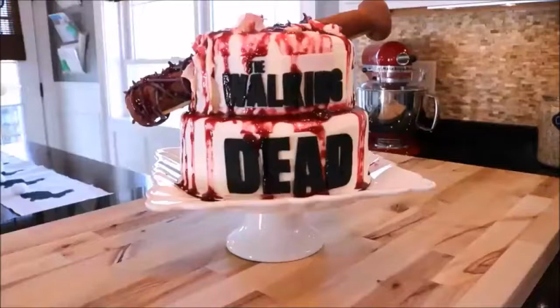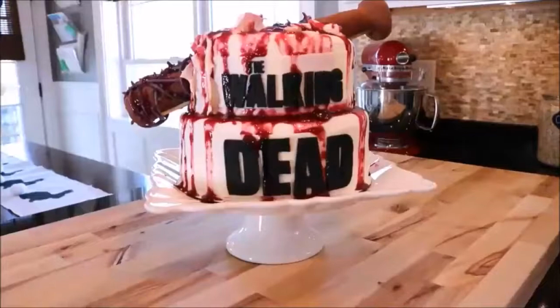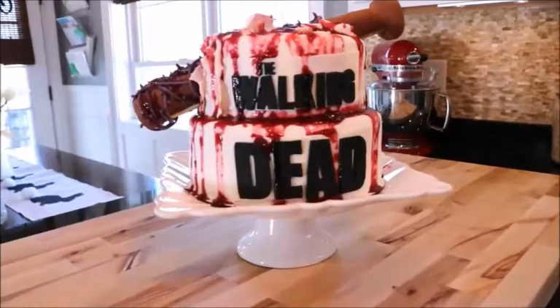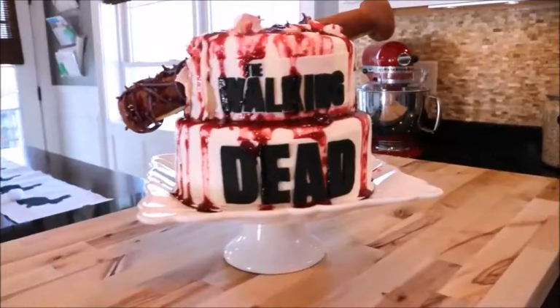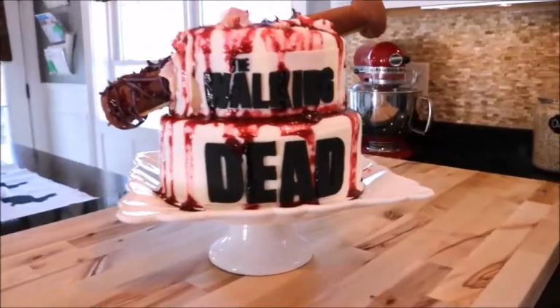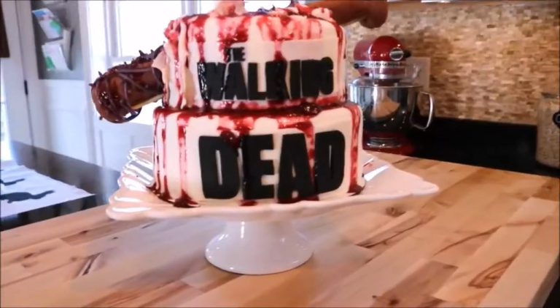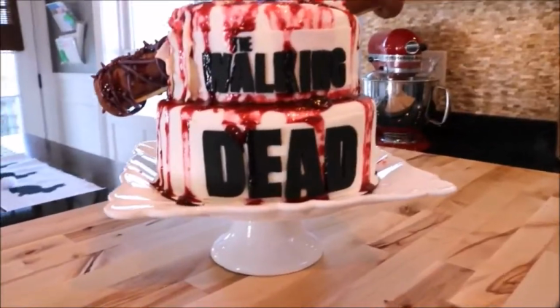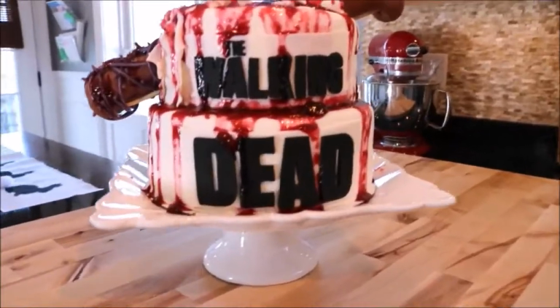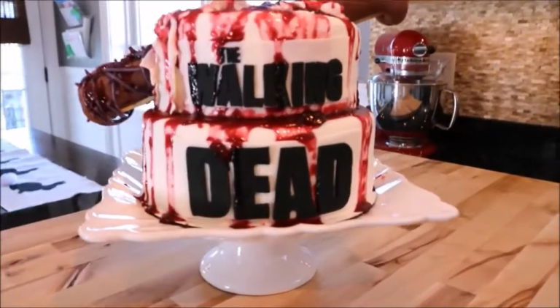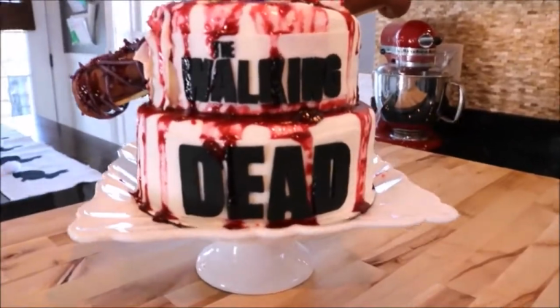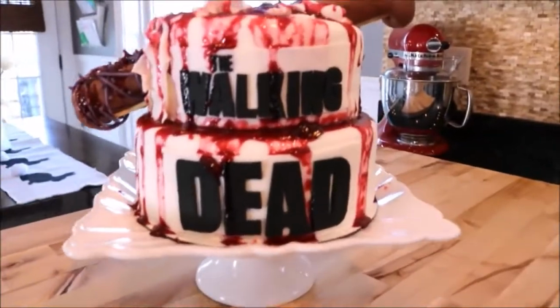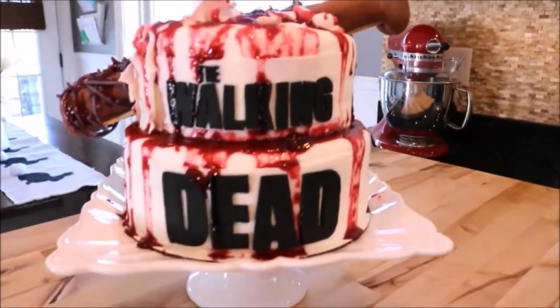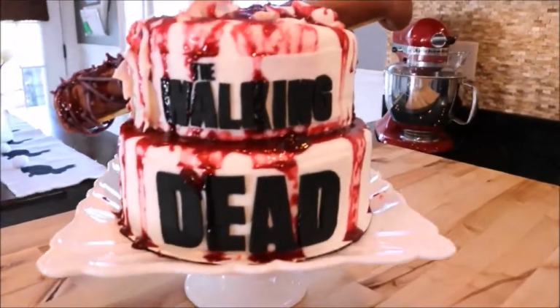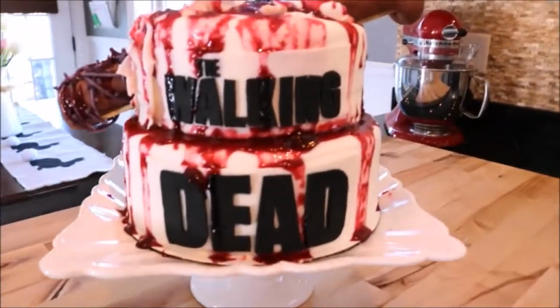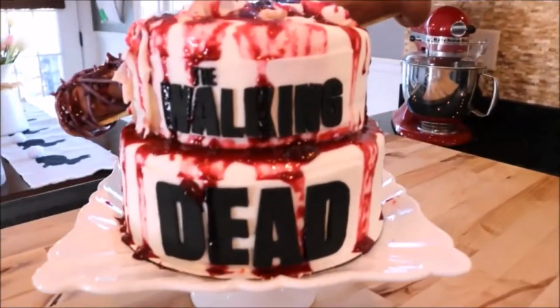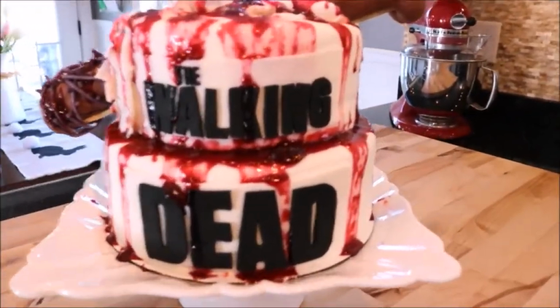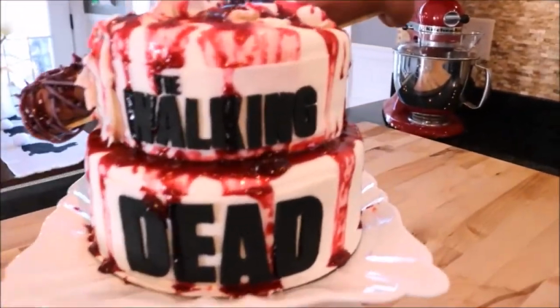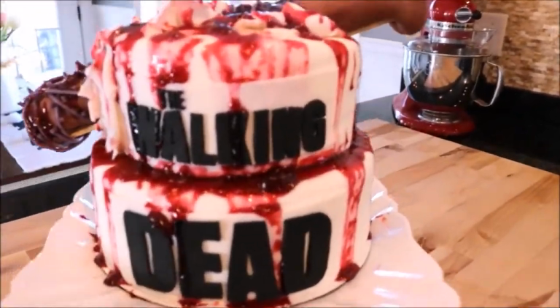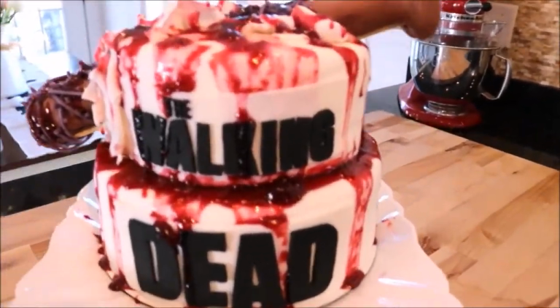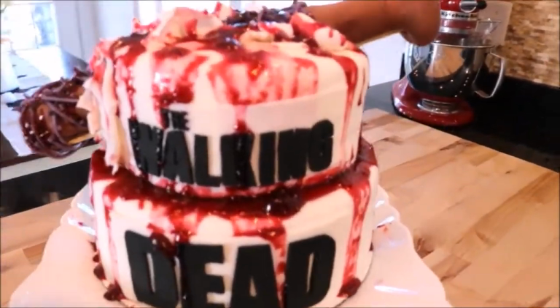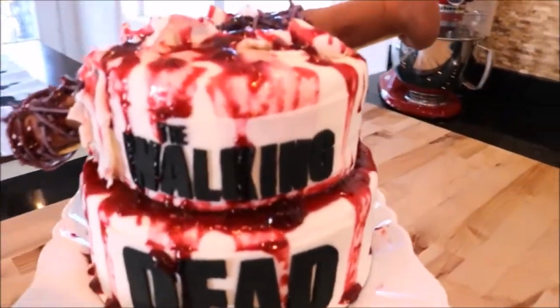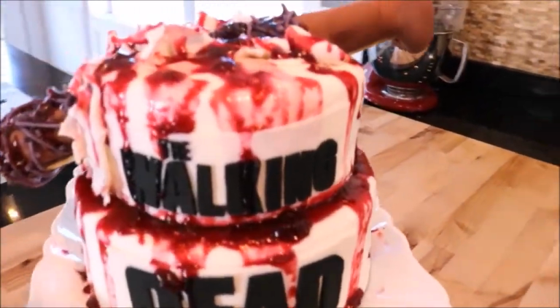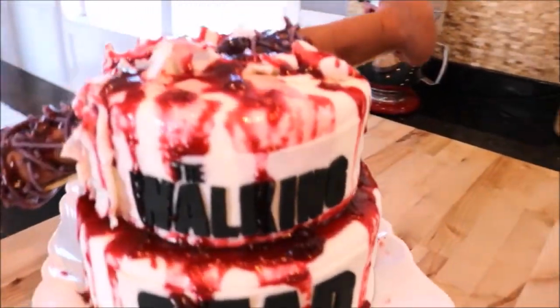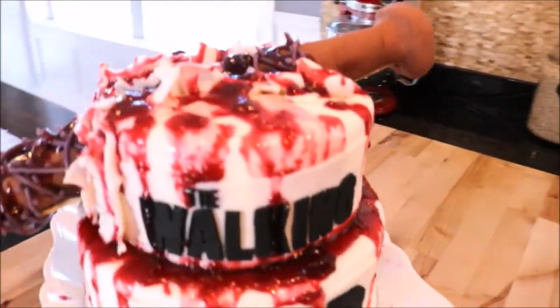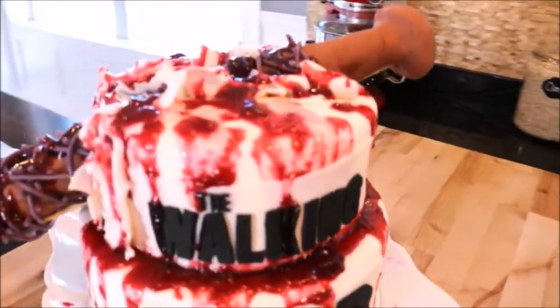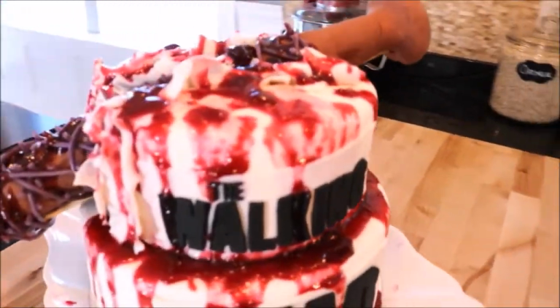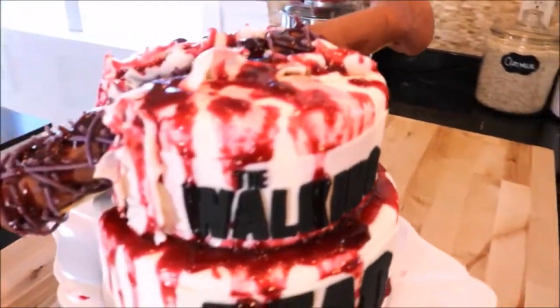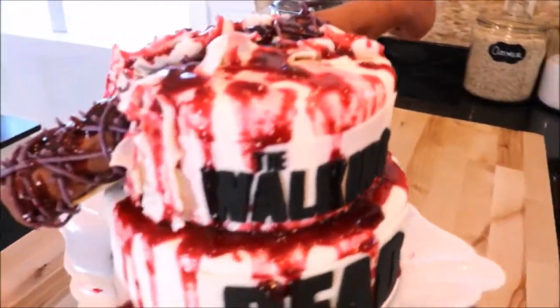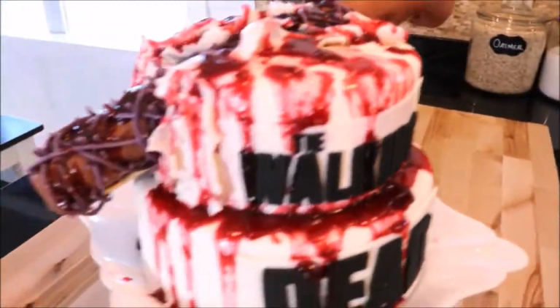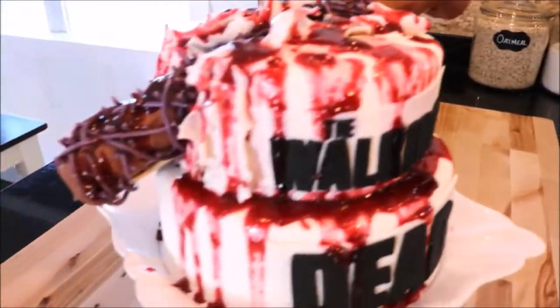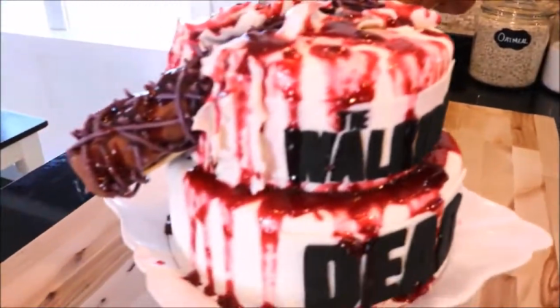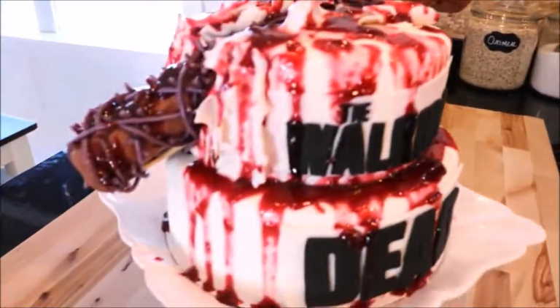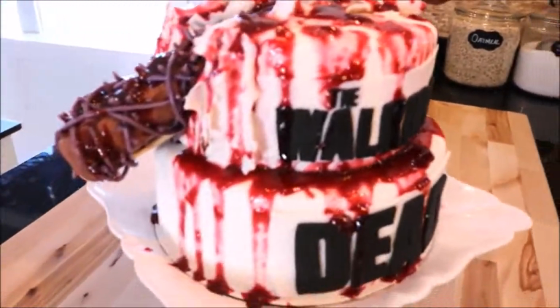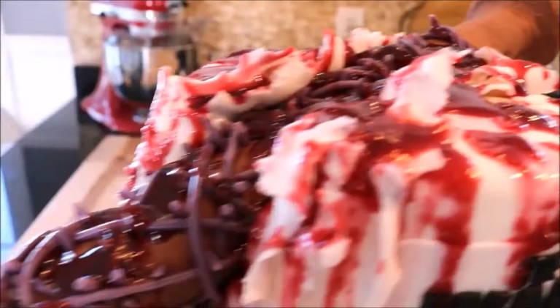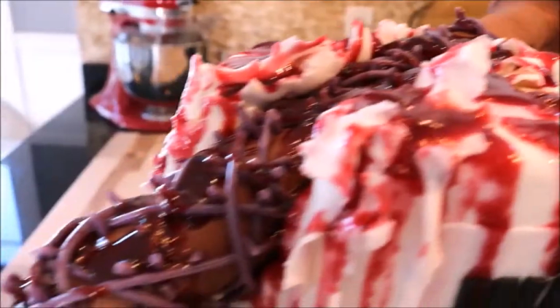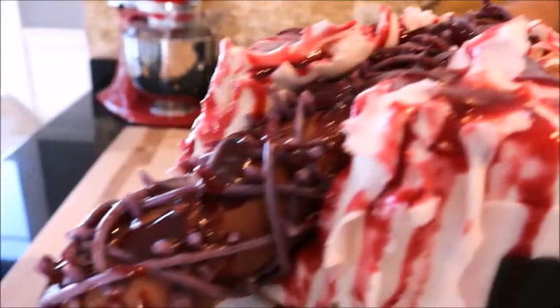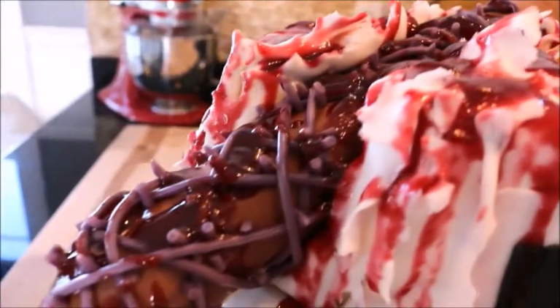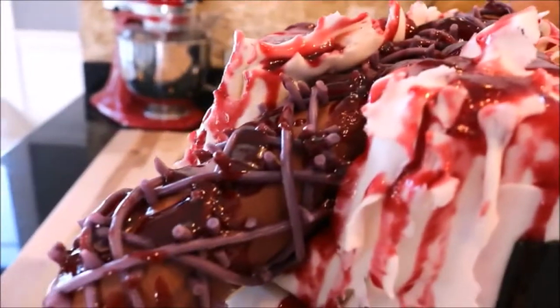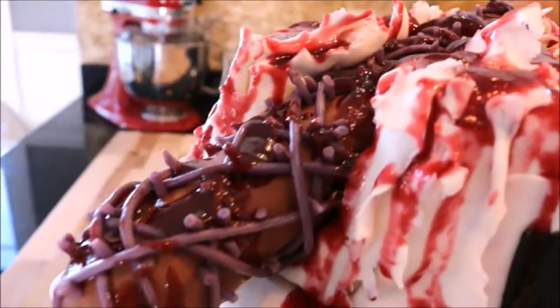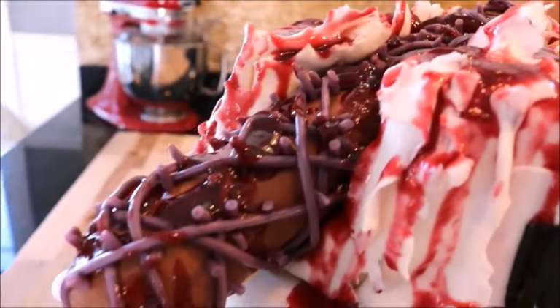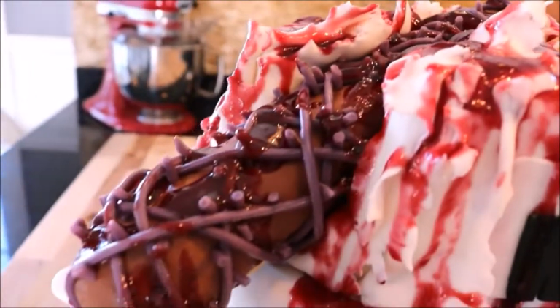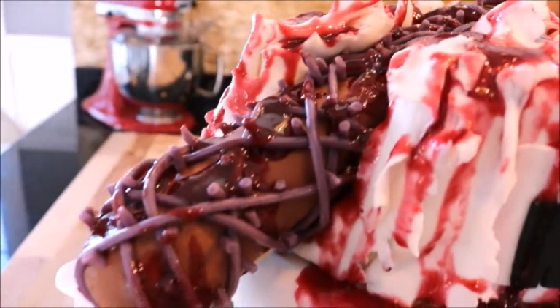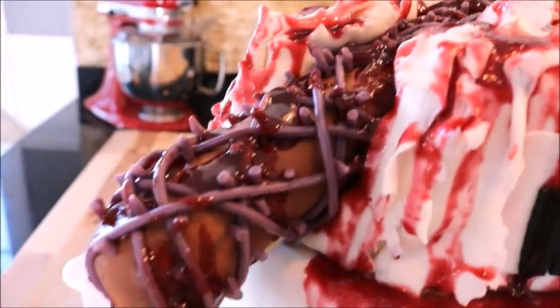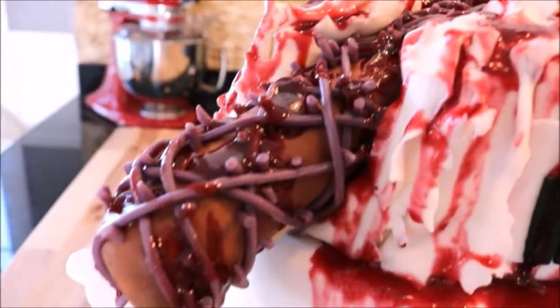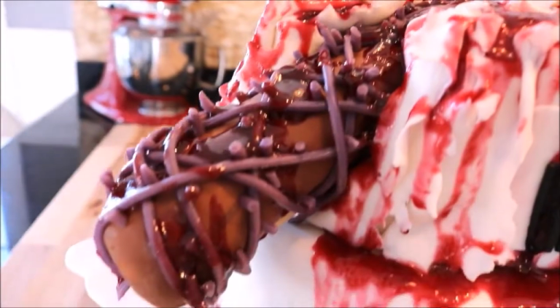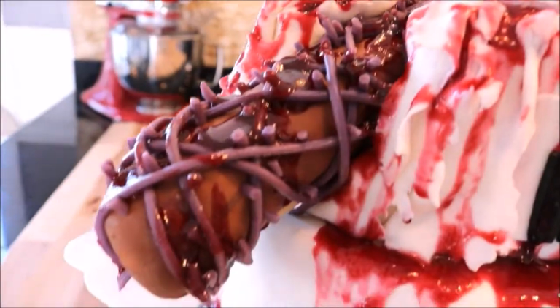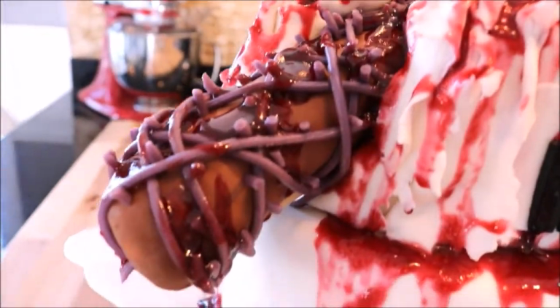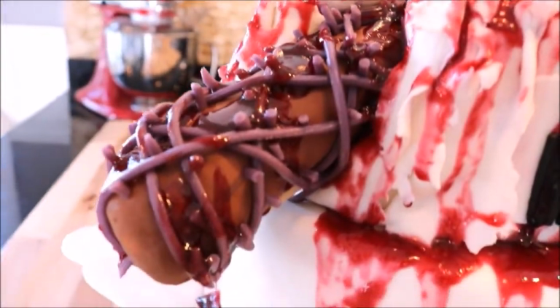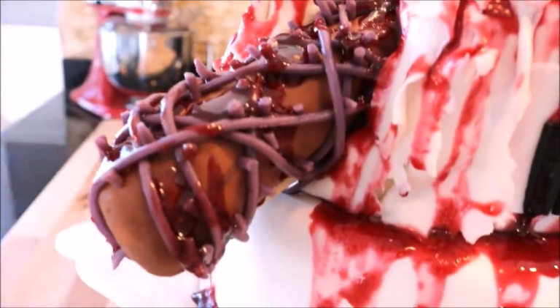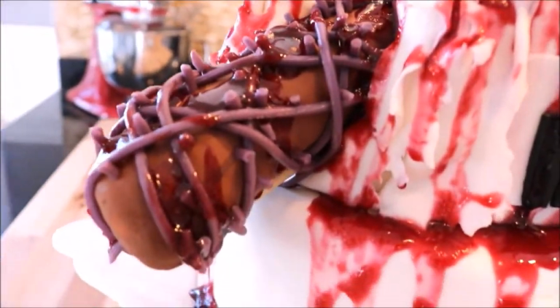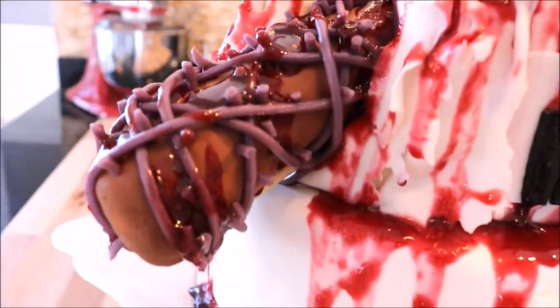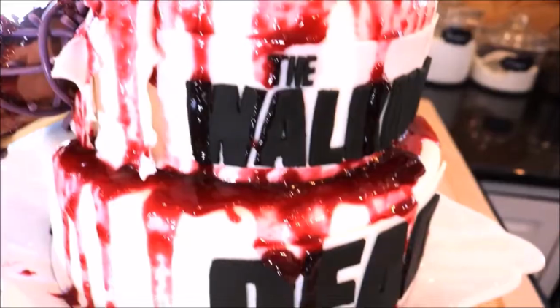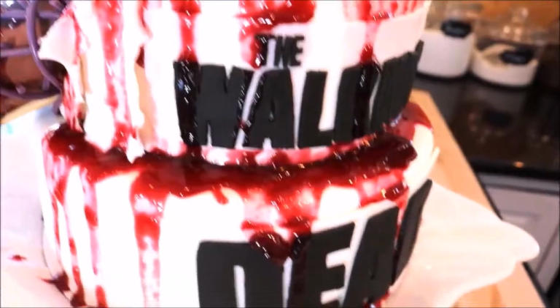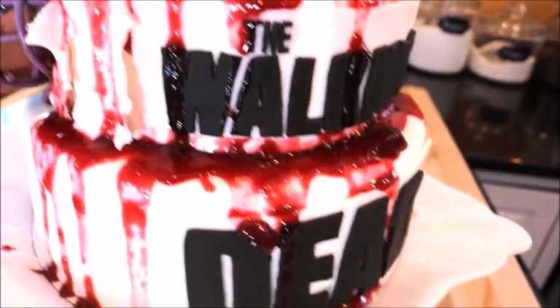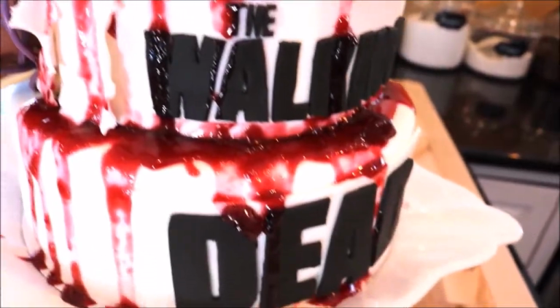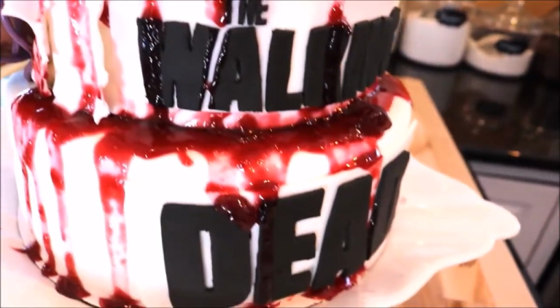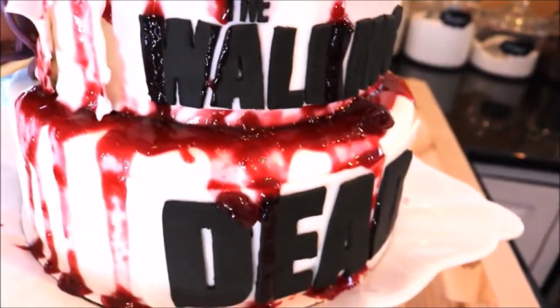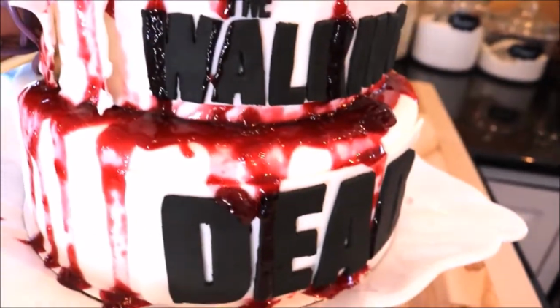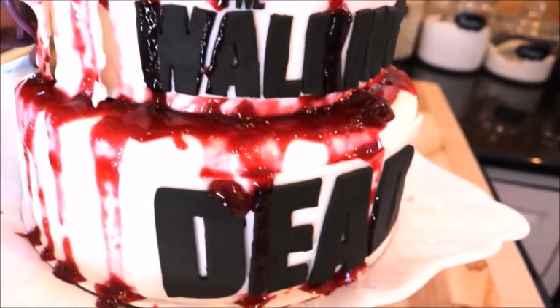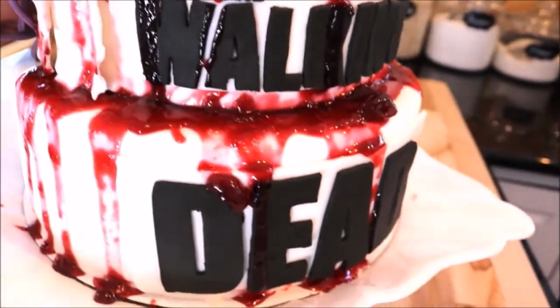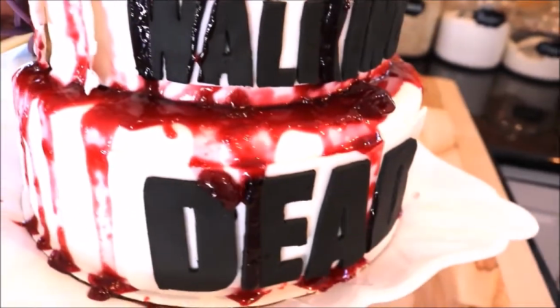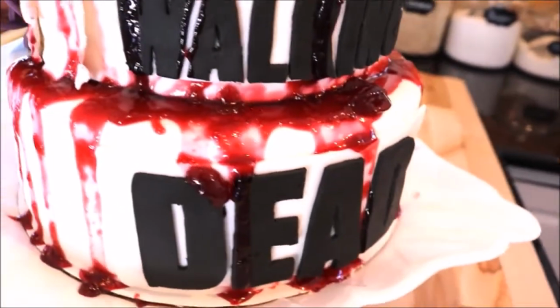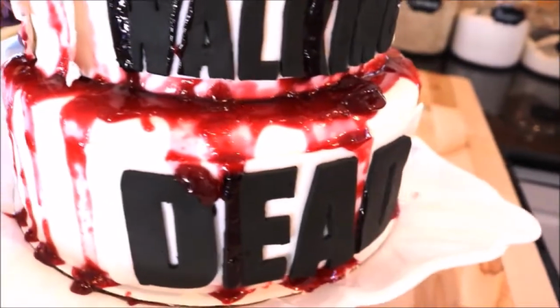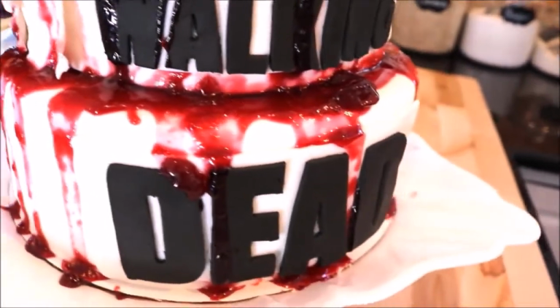Welcome to Miss 20 Treats. I'm Missy and today I'm showing you how I made this gory Lucille smashing cake, inspired by The Walking Dead.